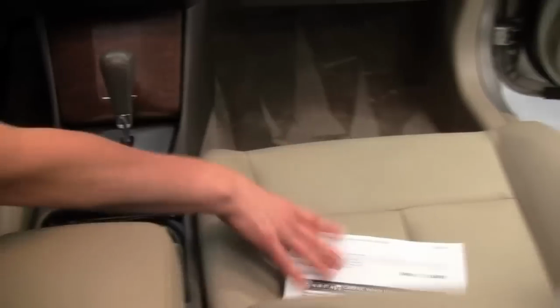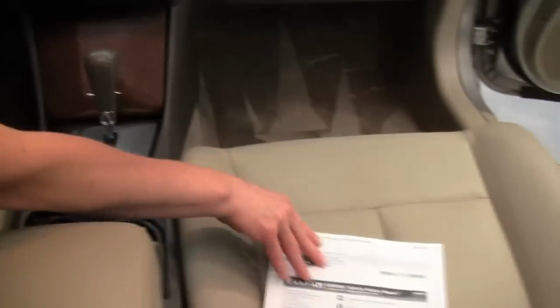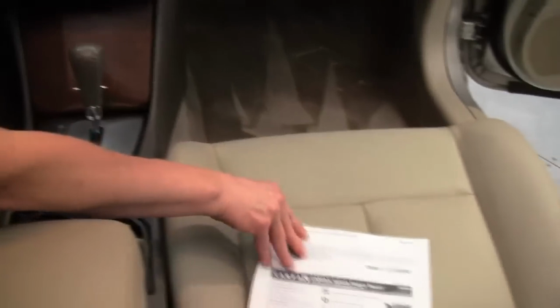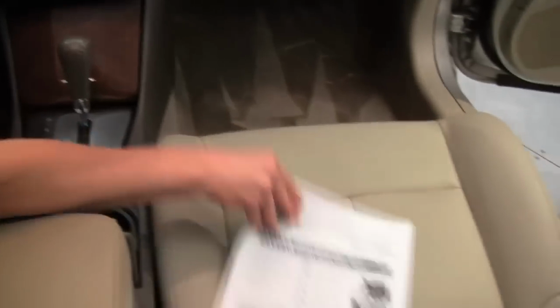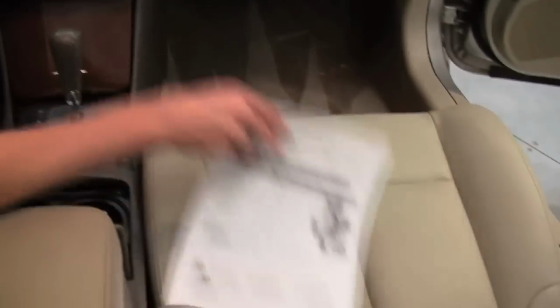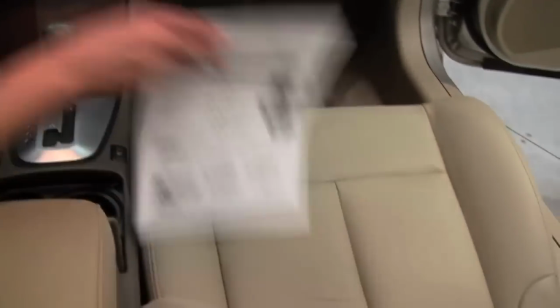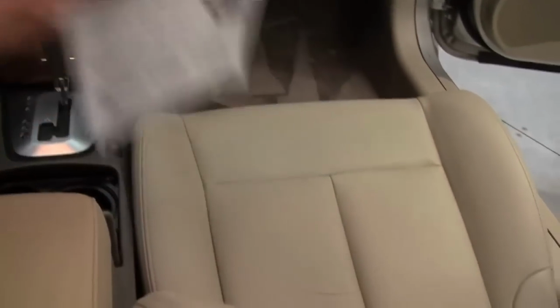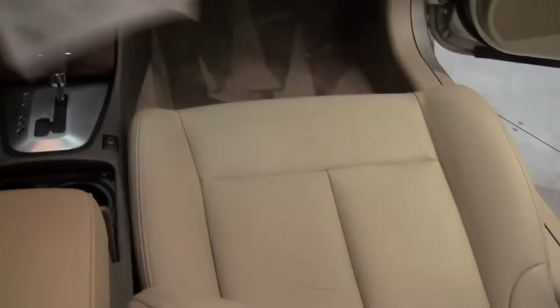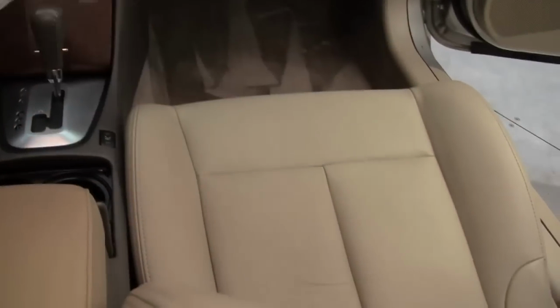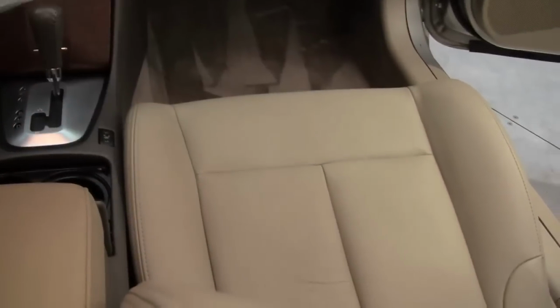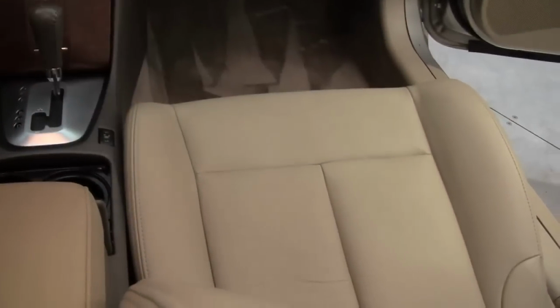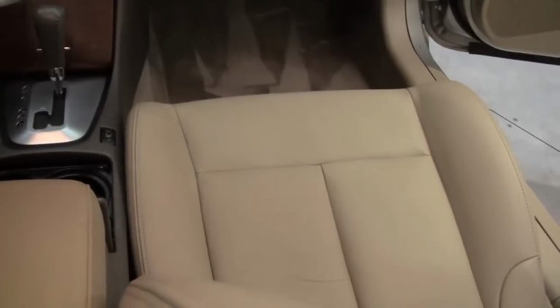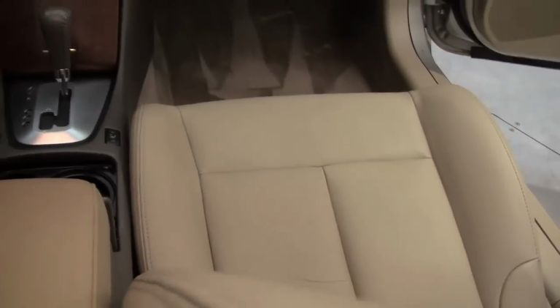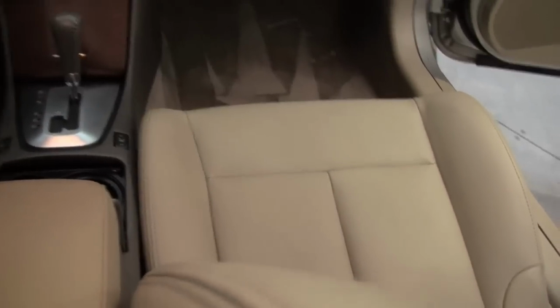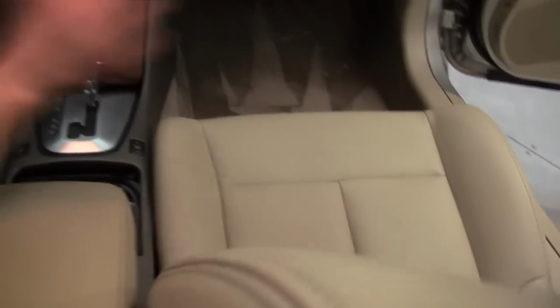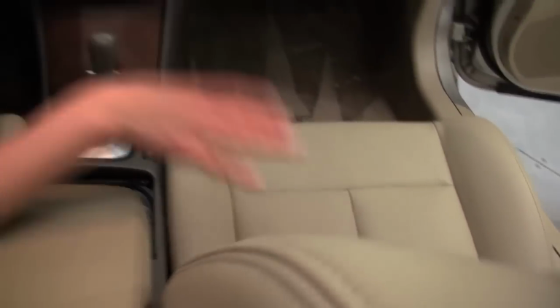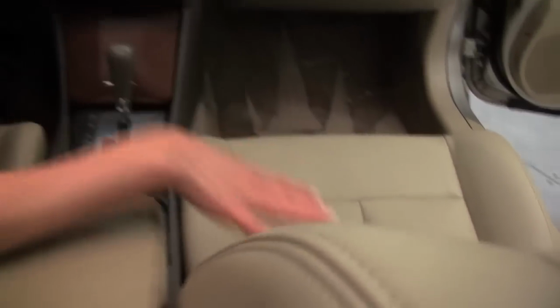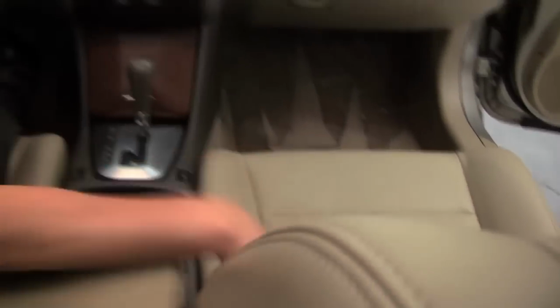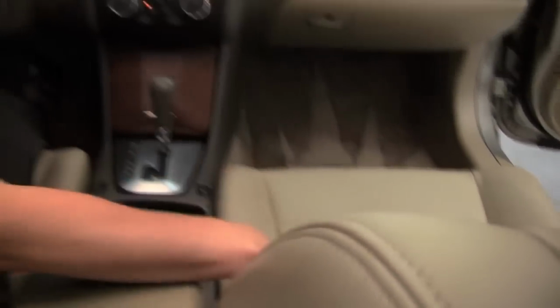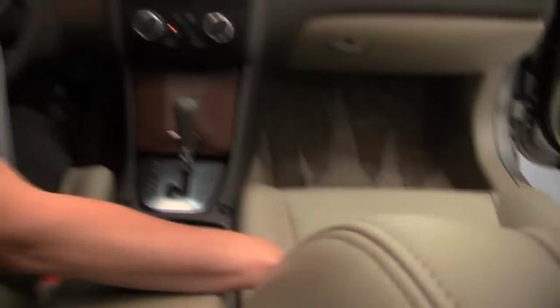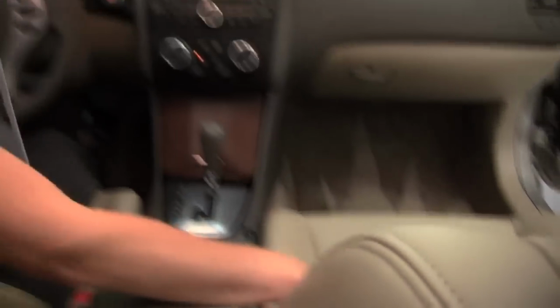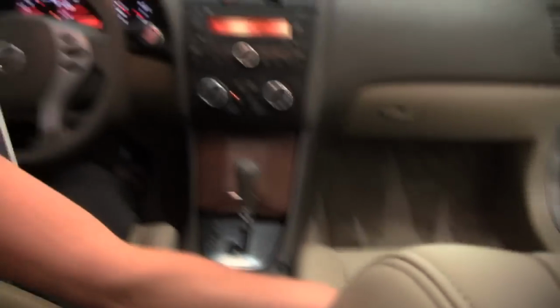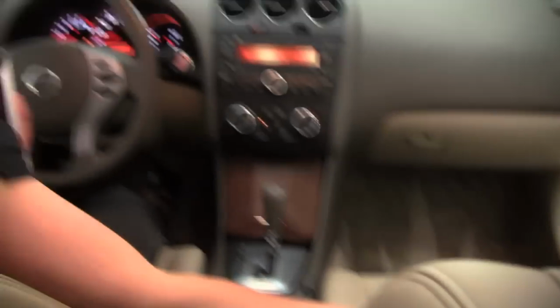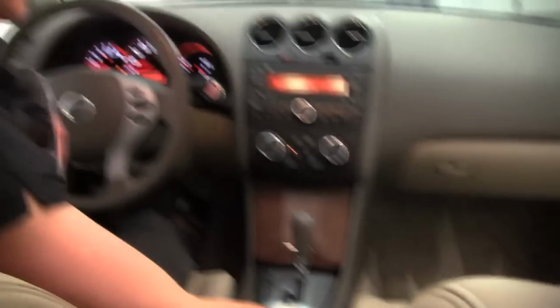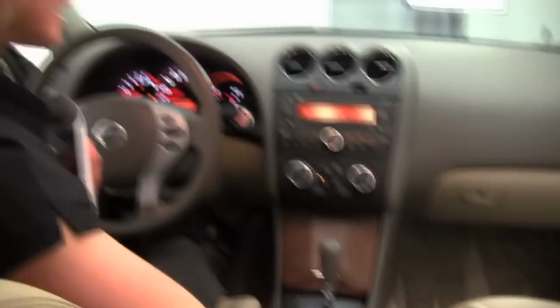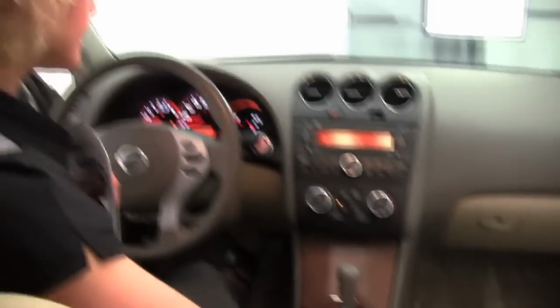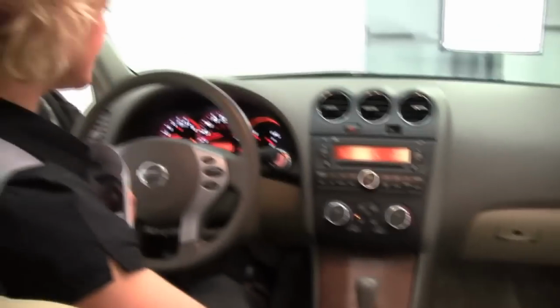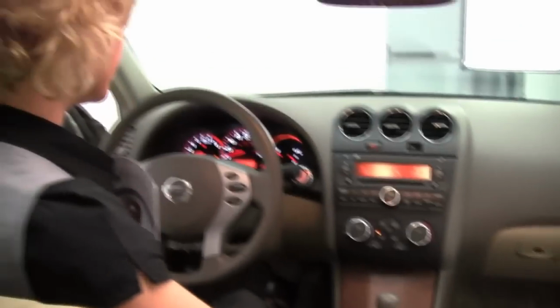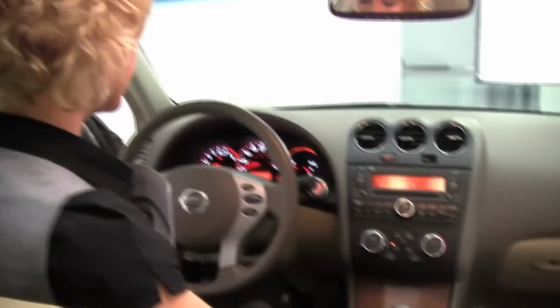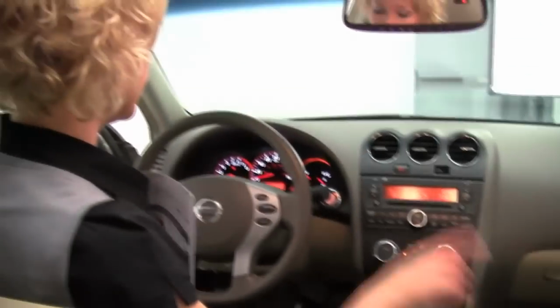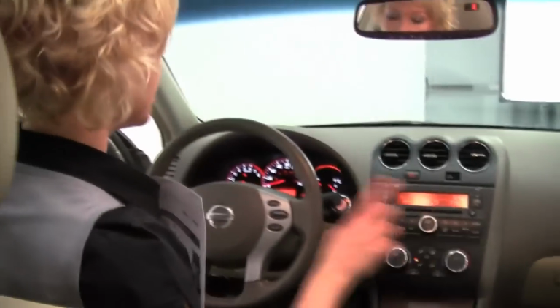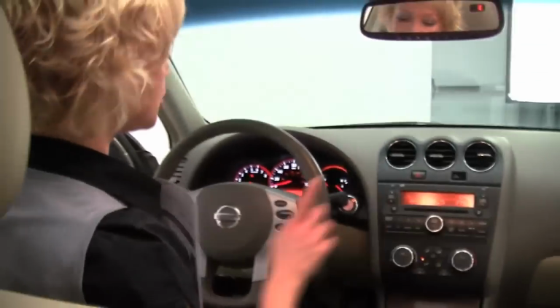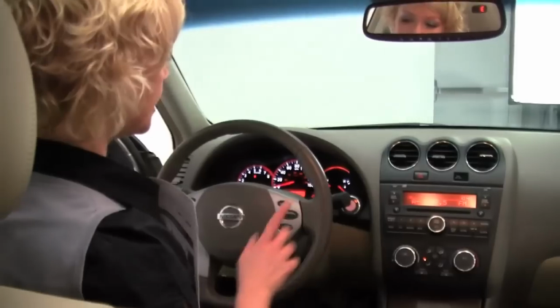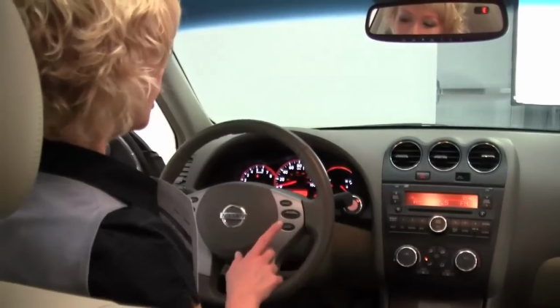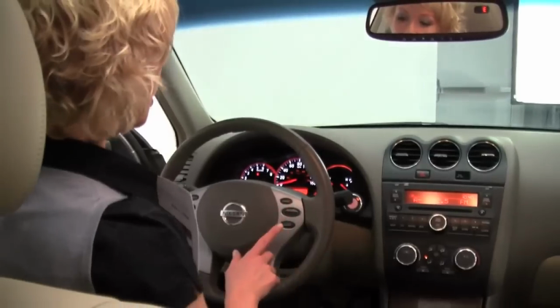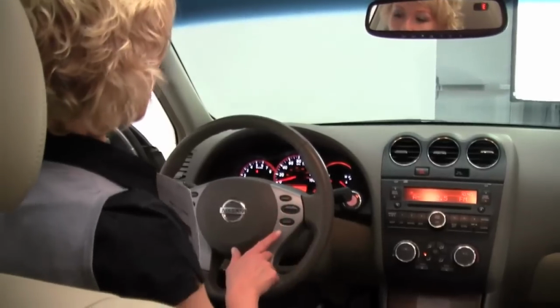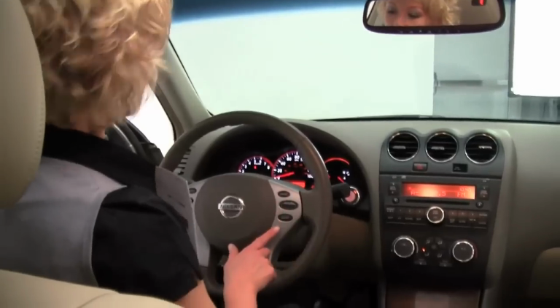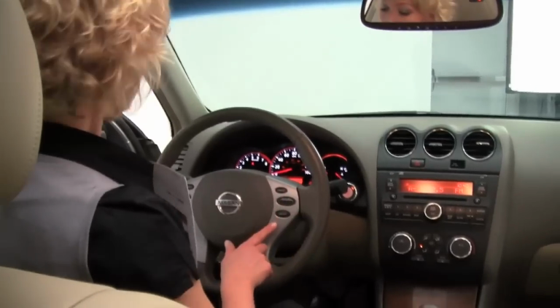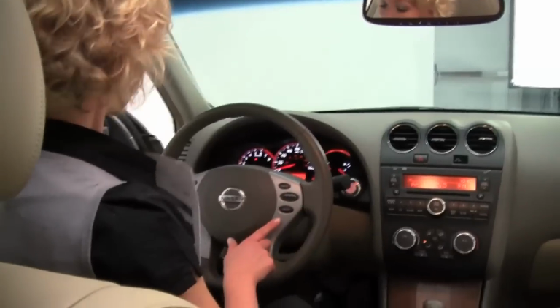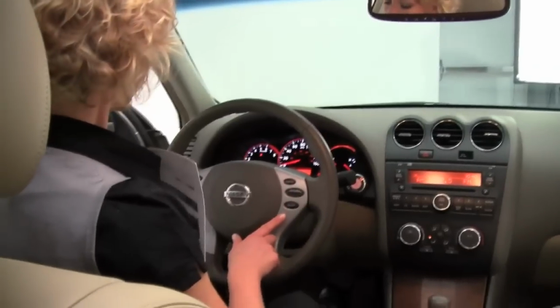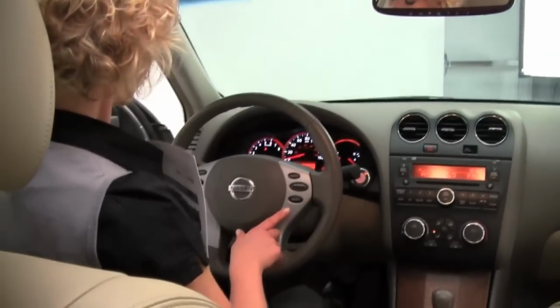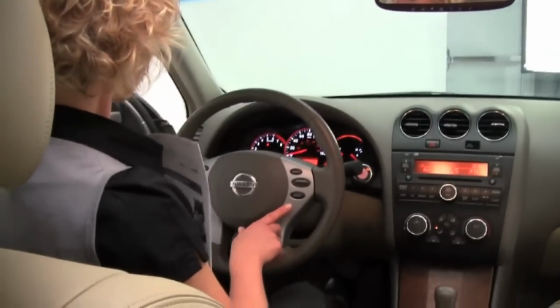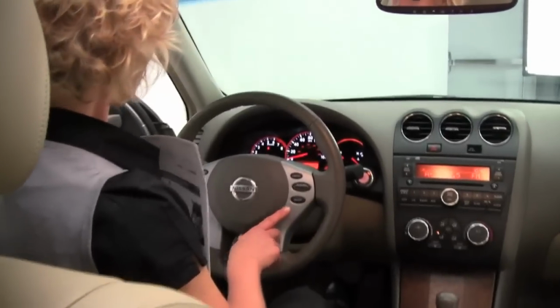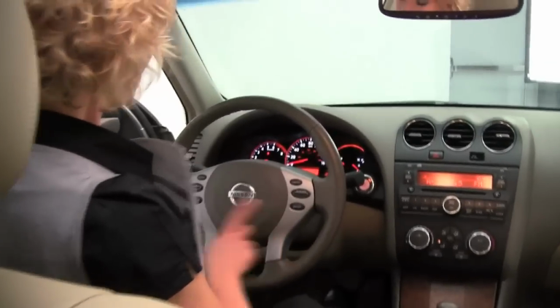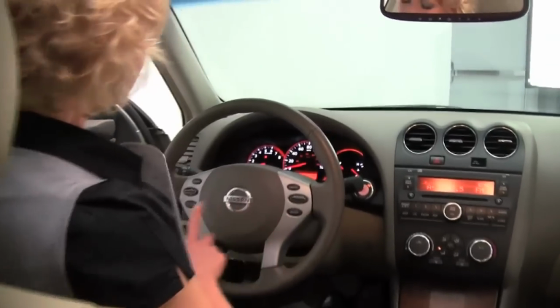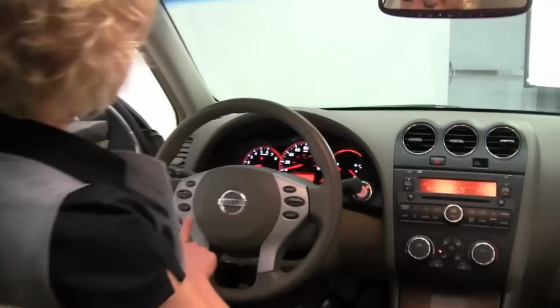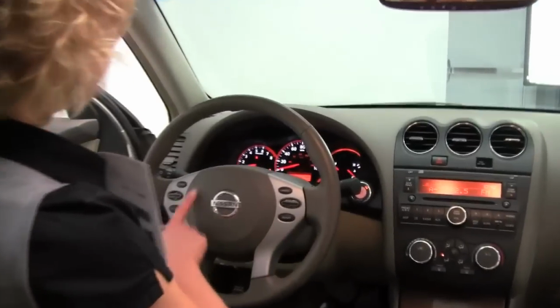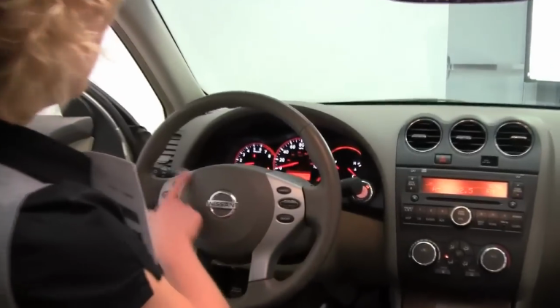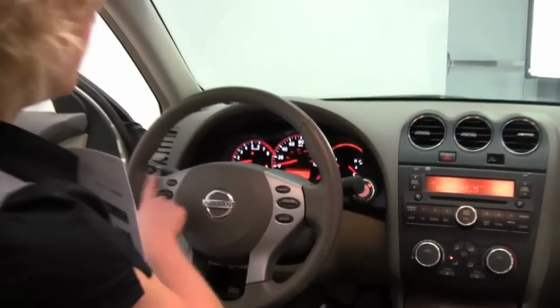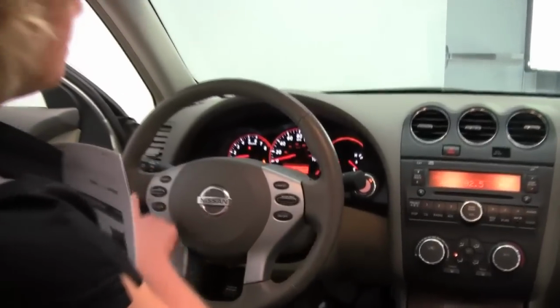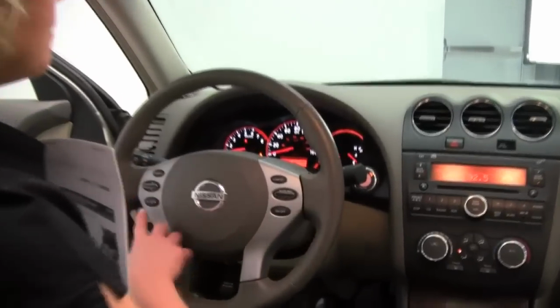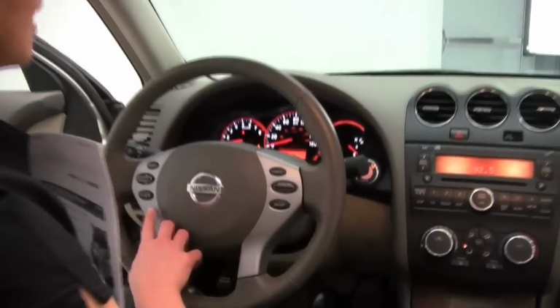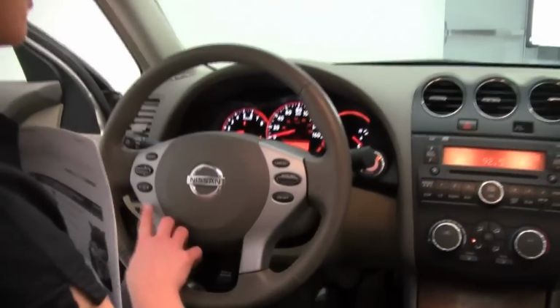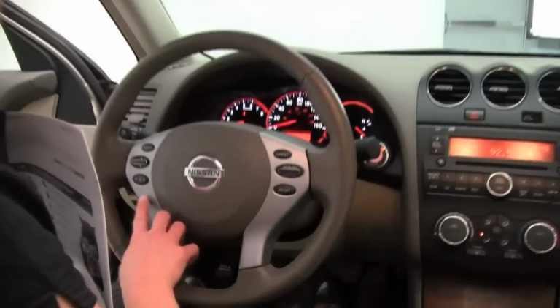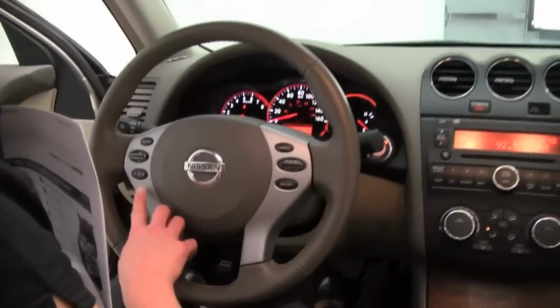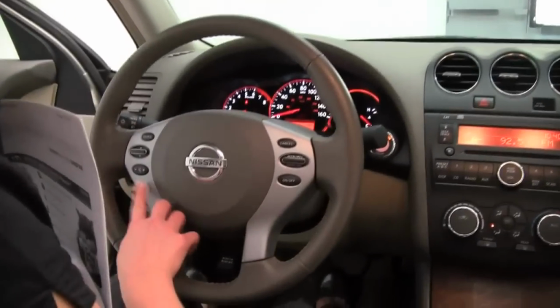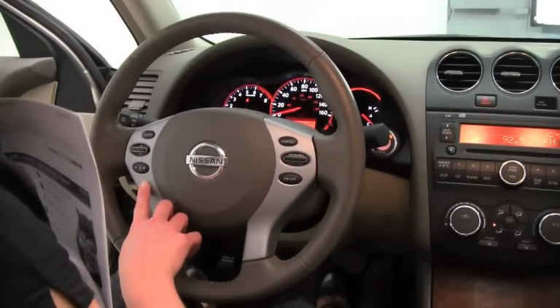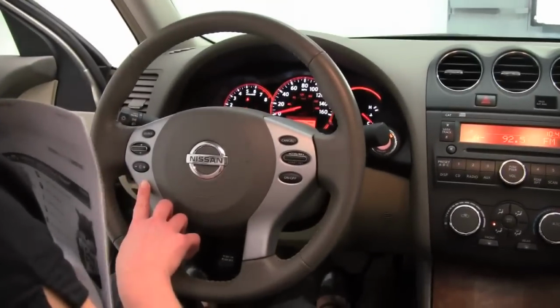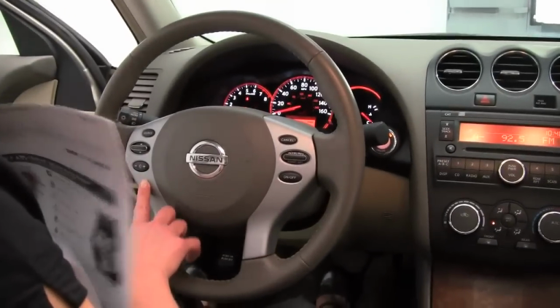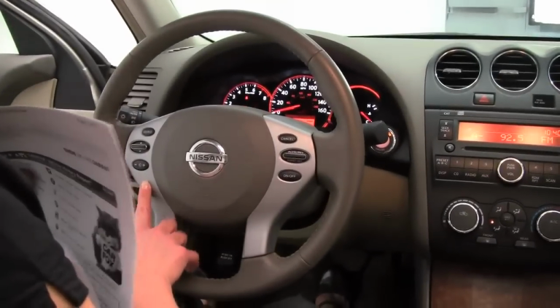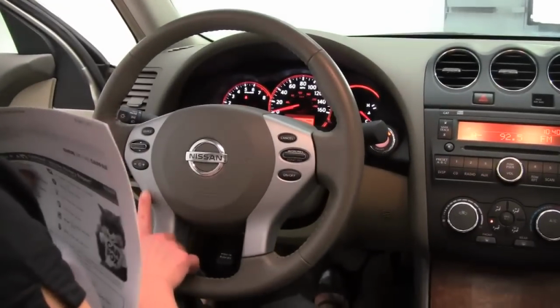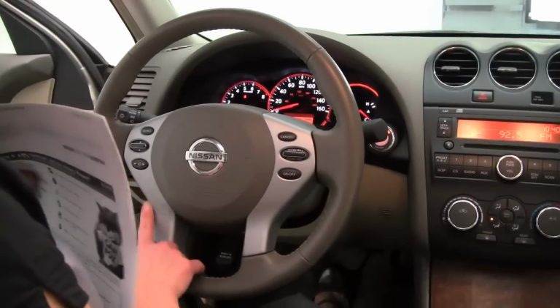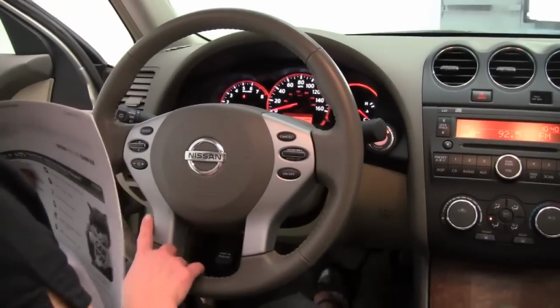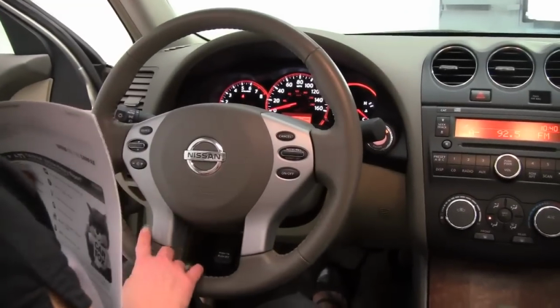Again, we want to take a look at these seats — they're in excellent condition. Cruise controls, steering wheel mounted audio controls.